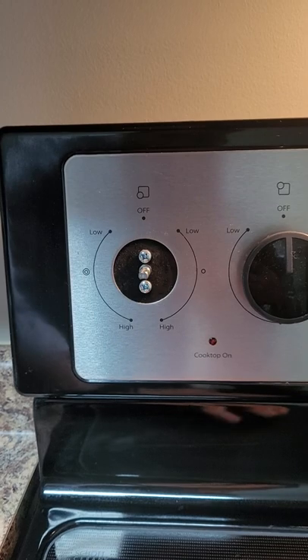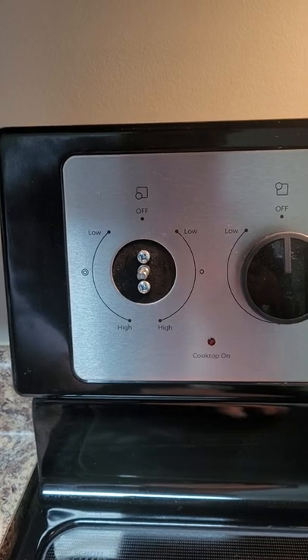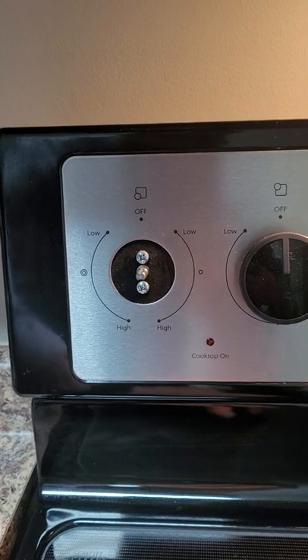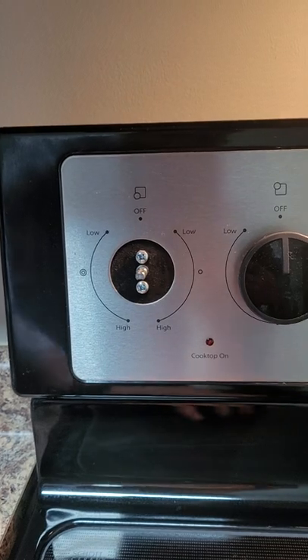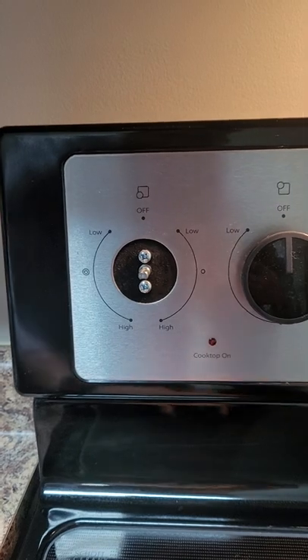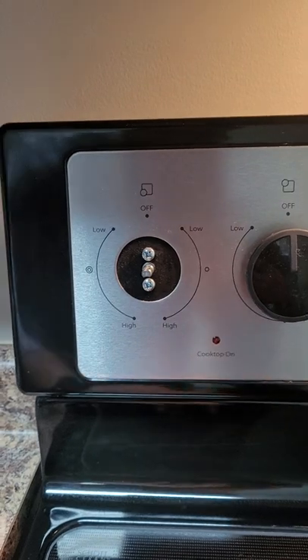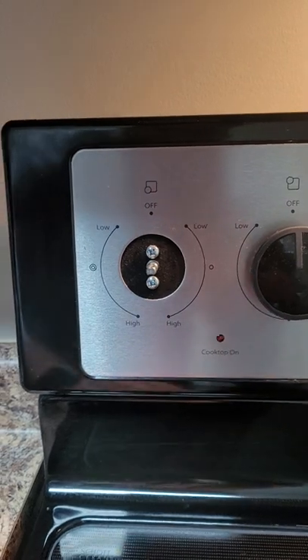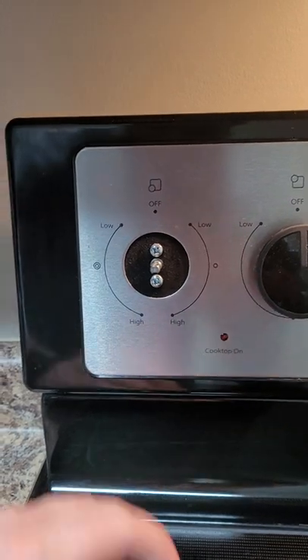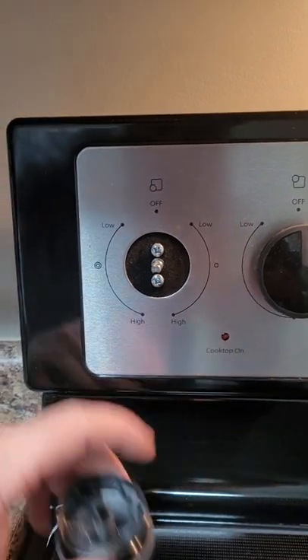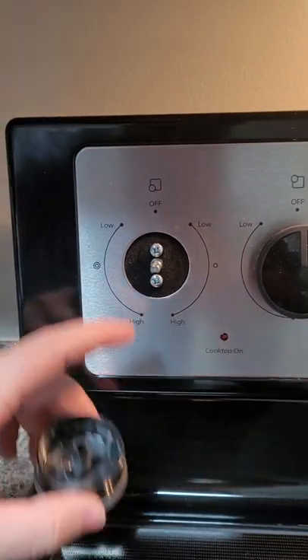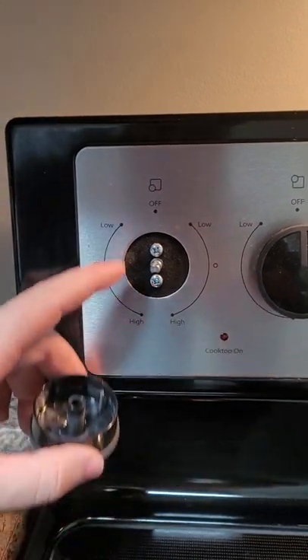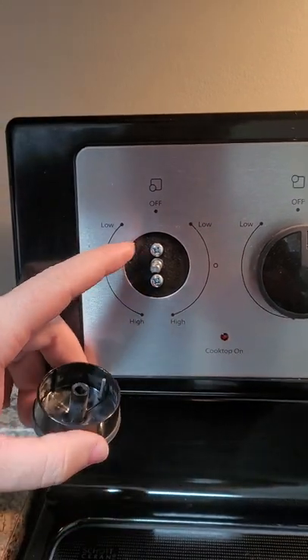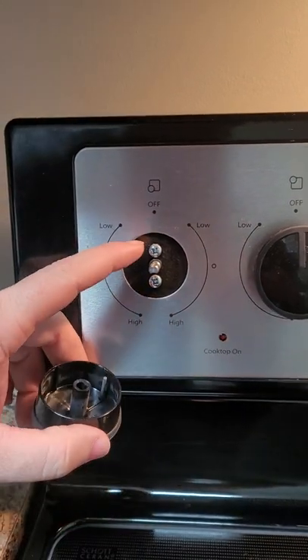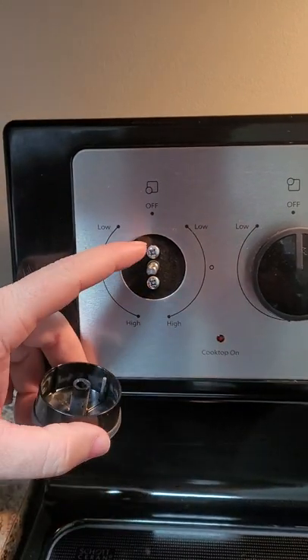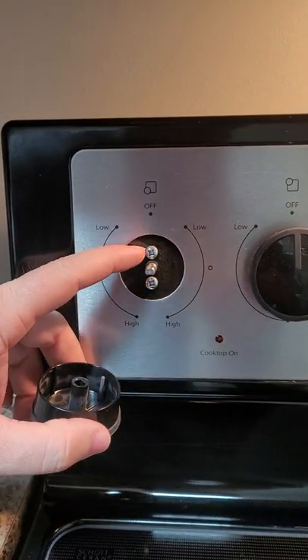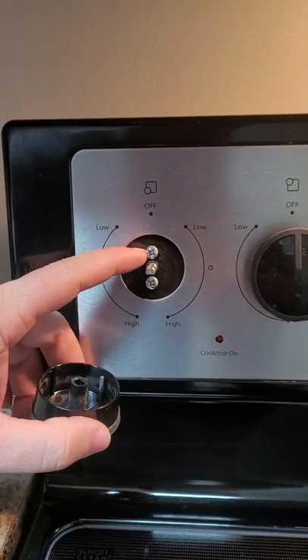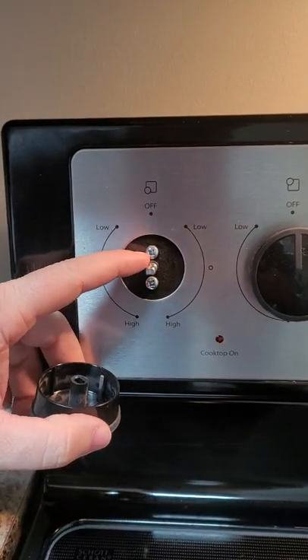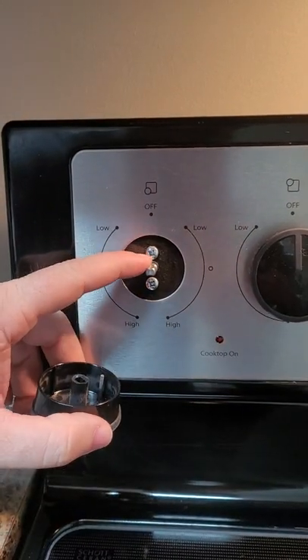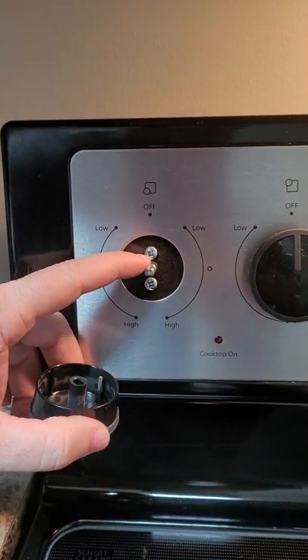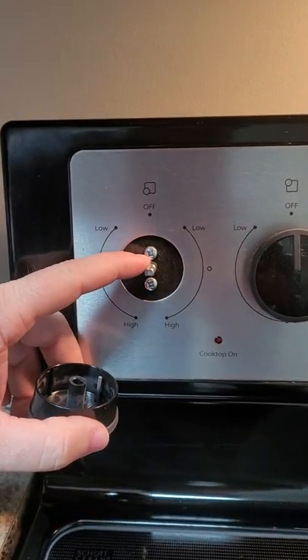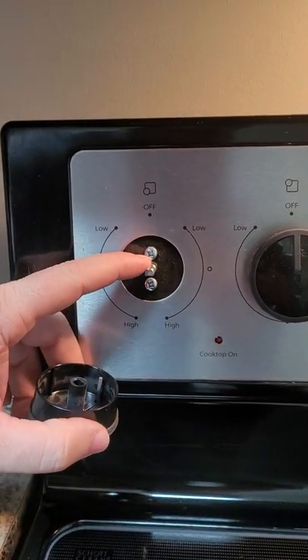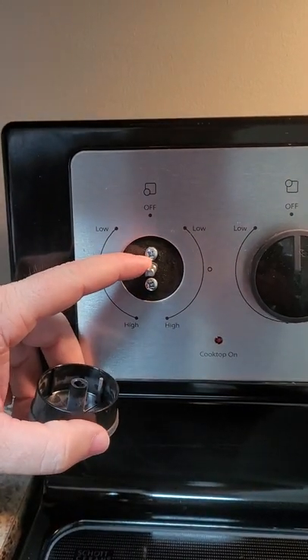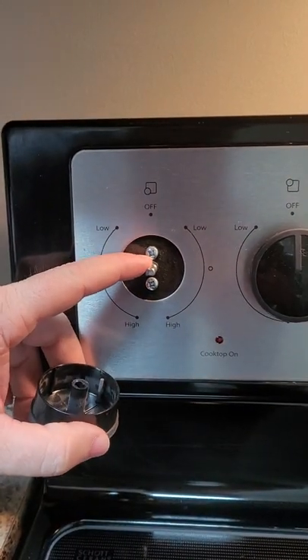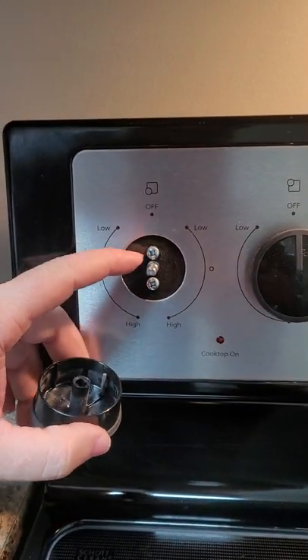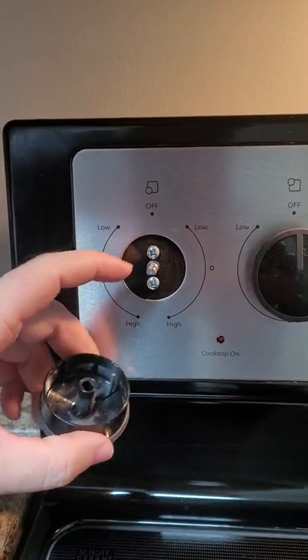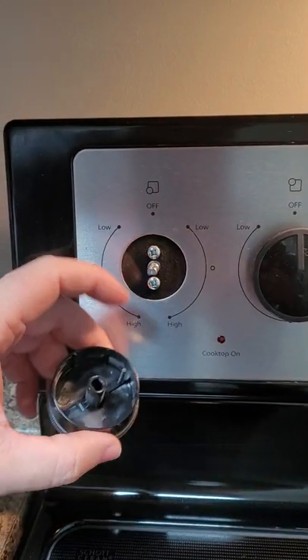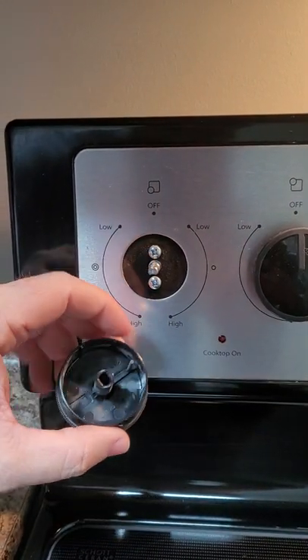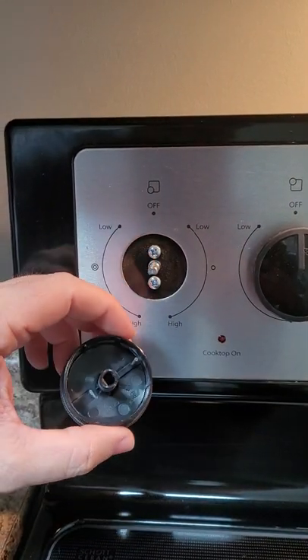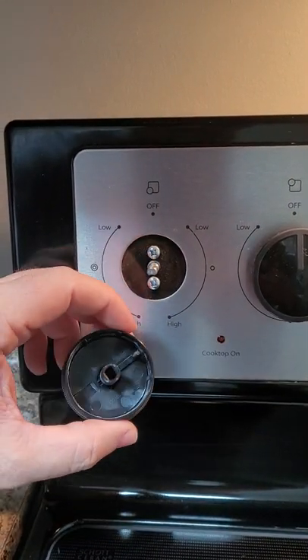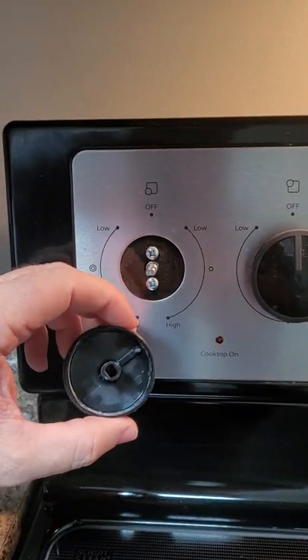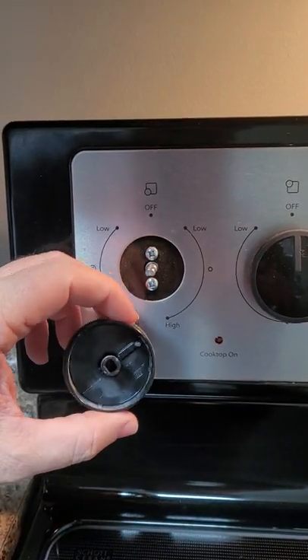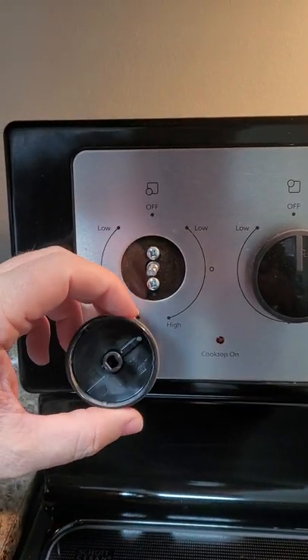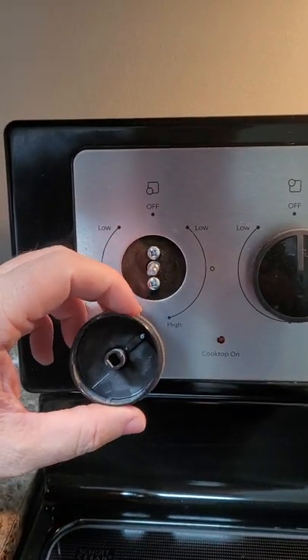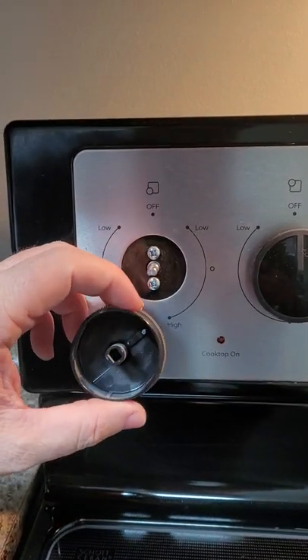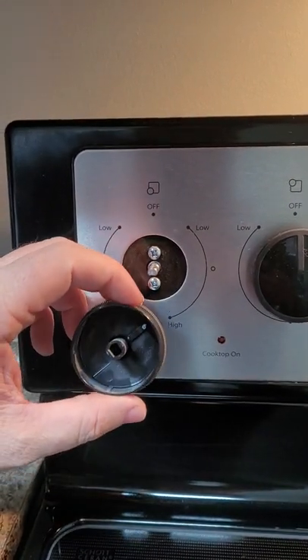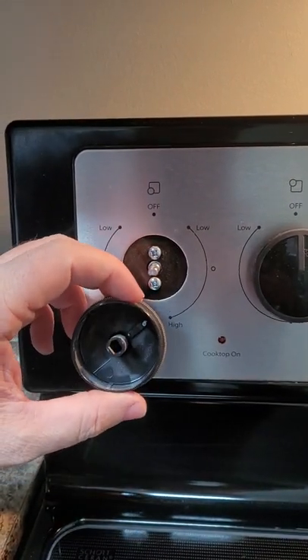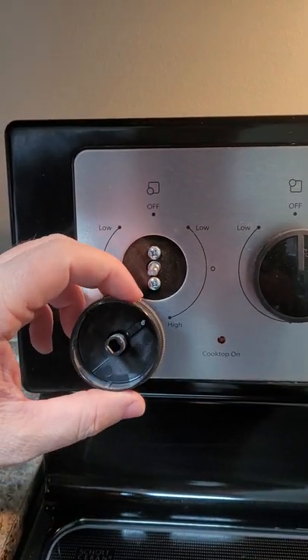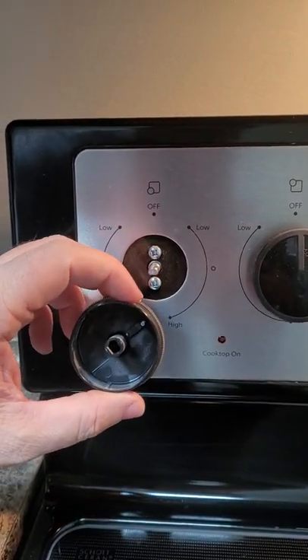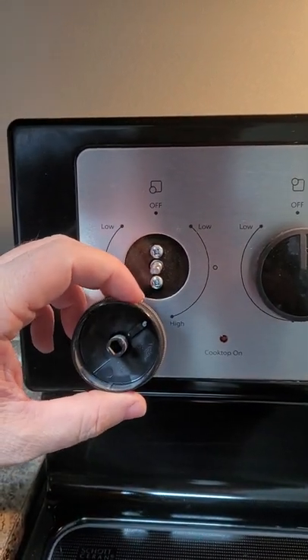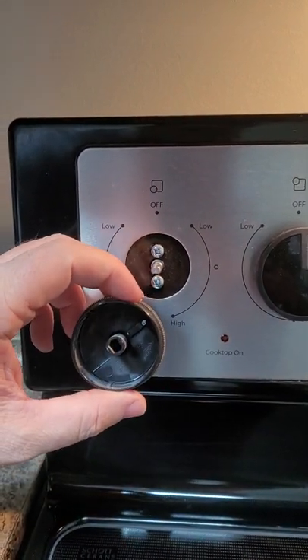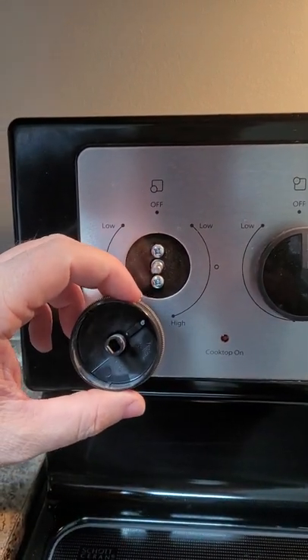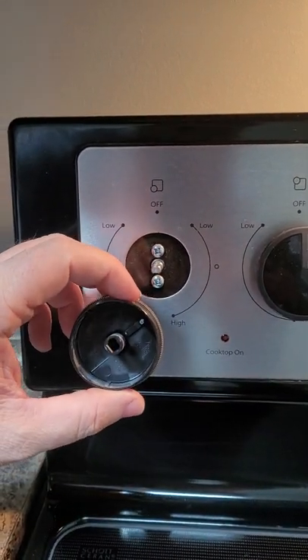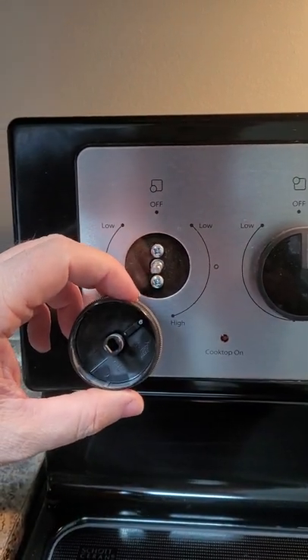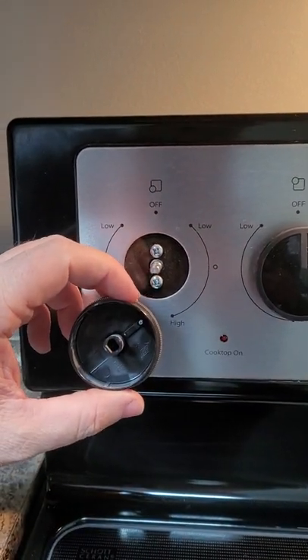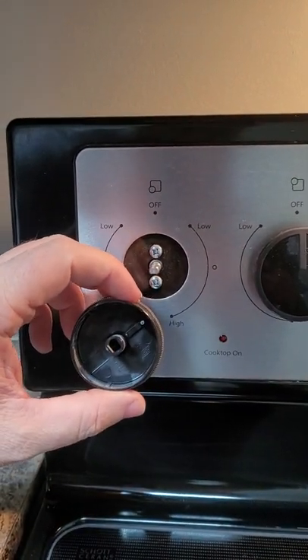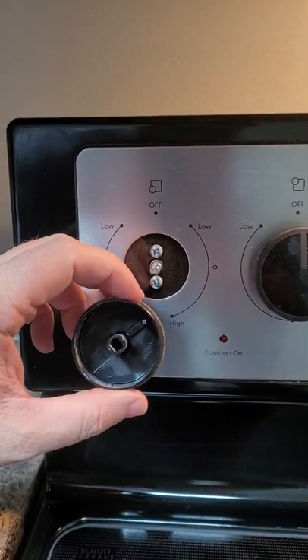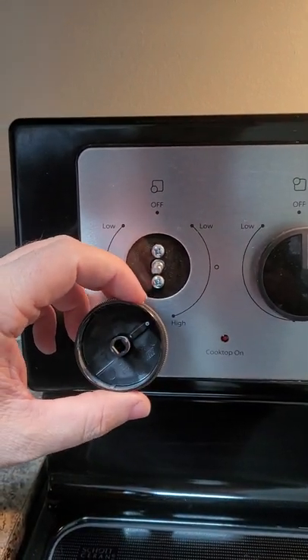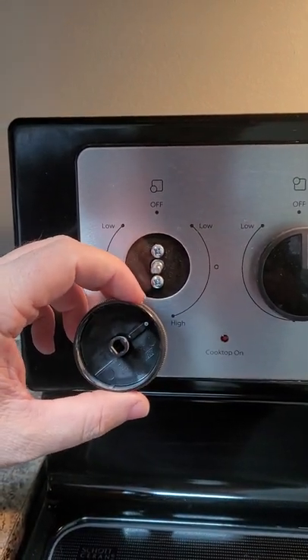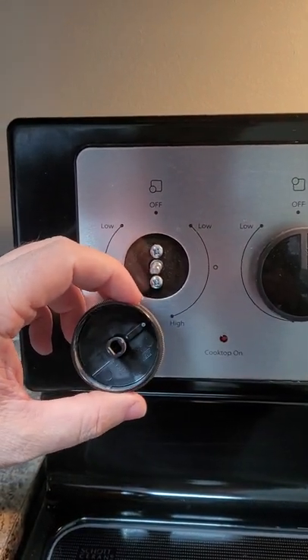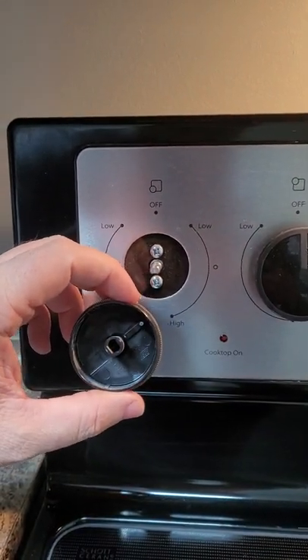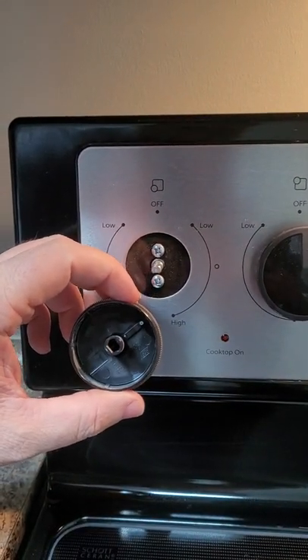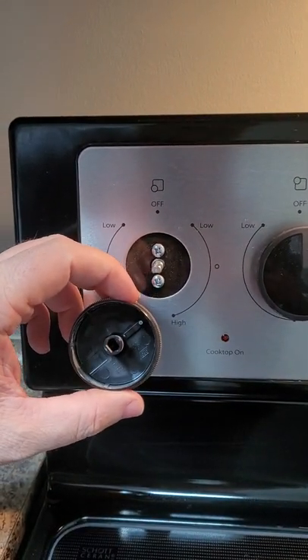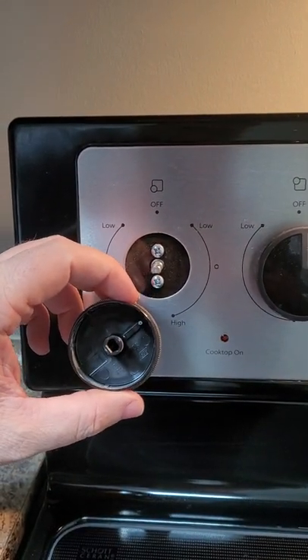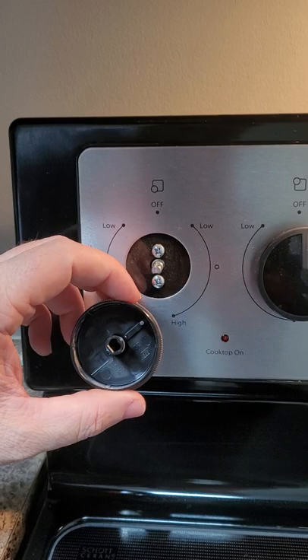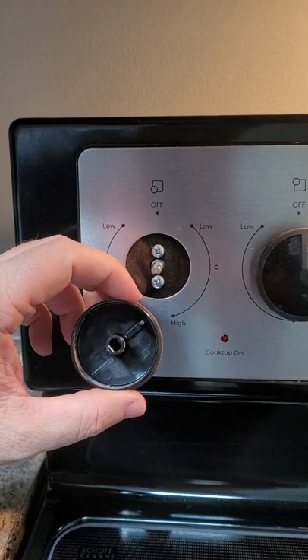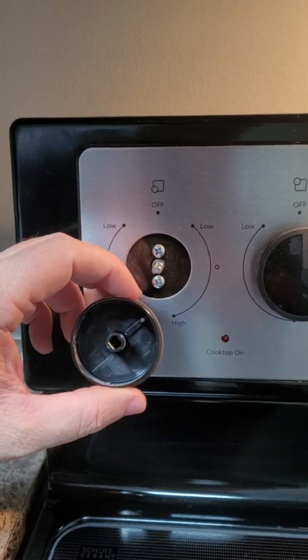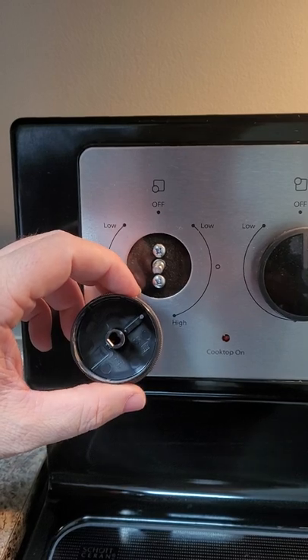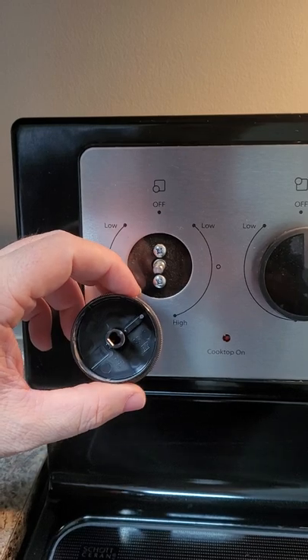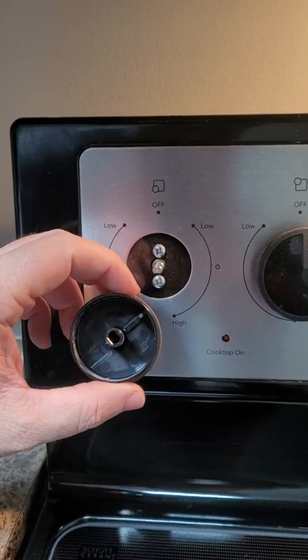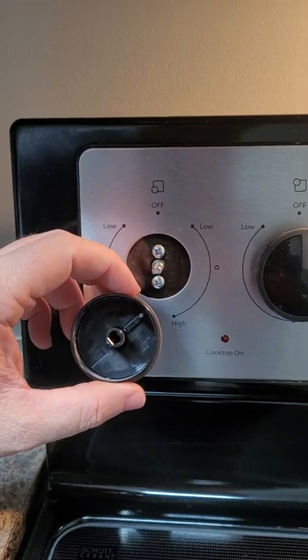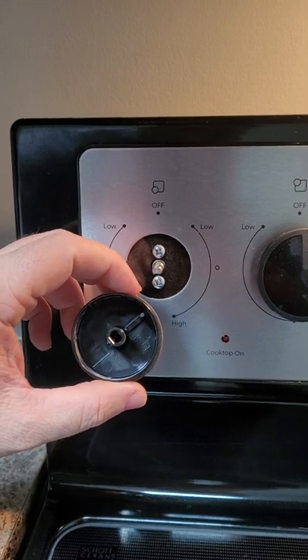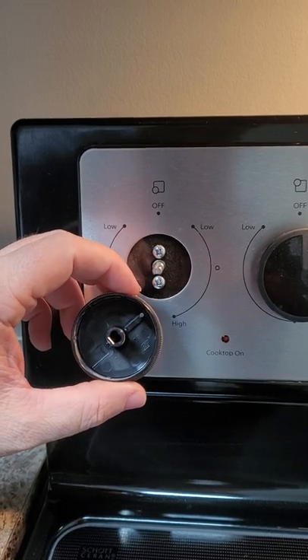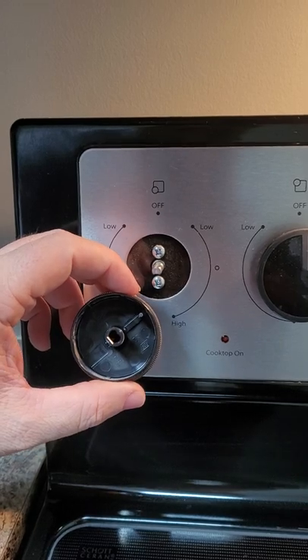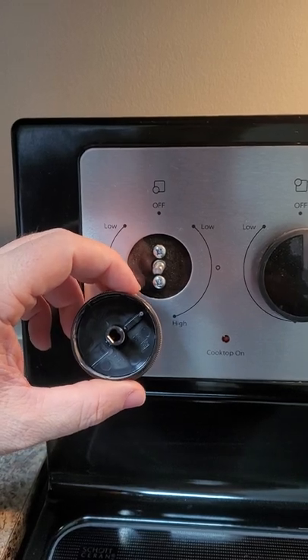The reason is because they're made to go on these hooks right here. Inside, they've got a matching spline hole.